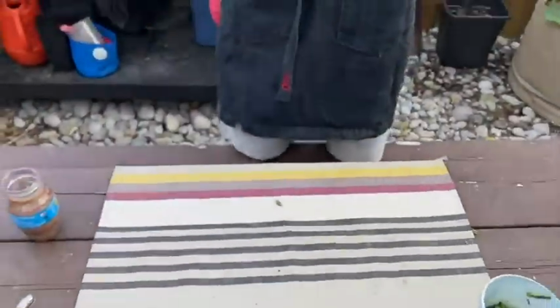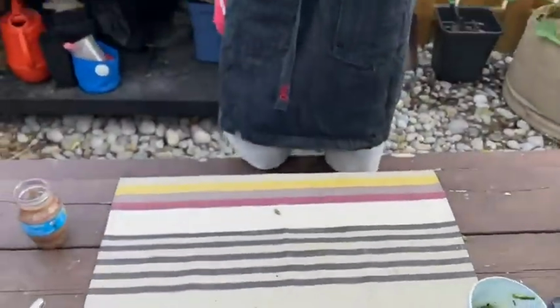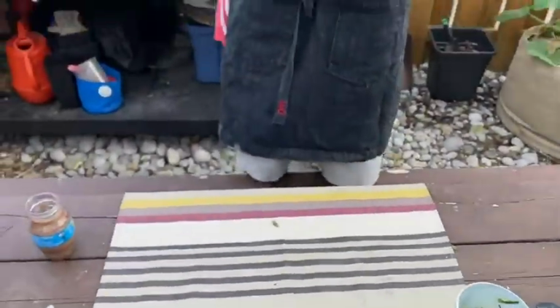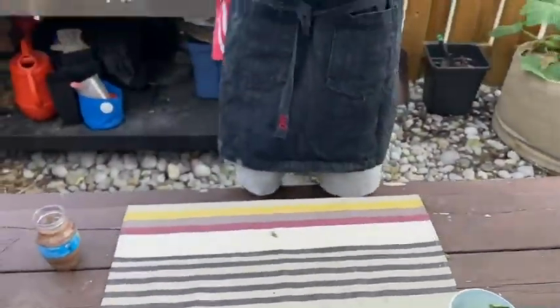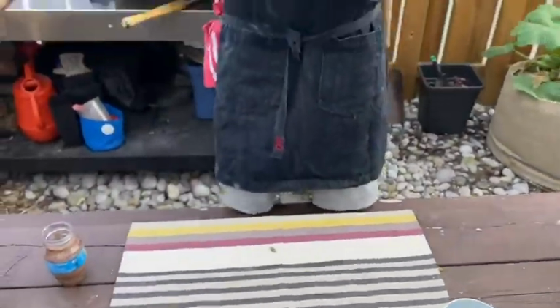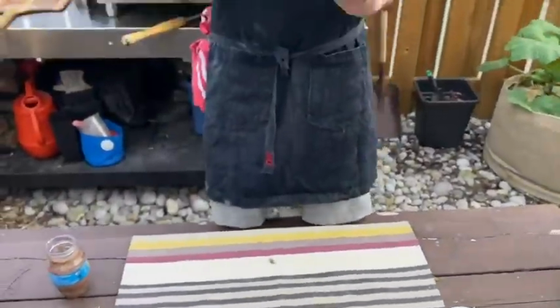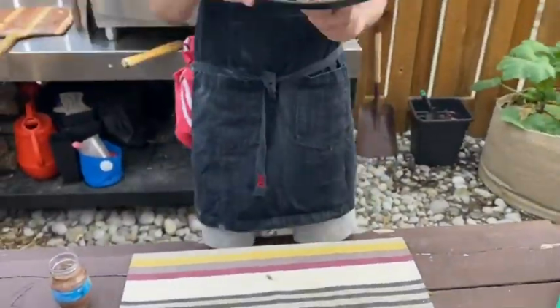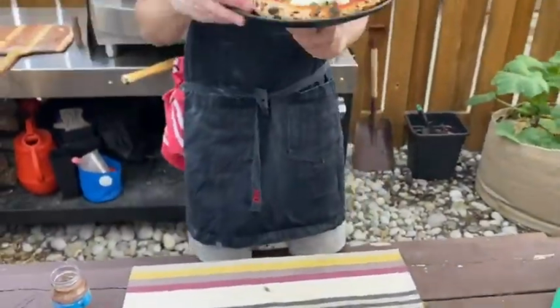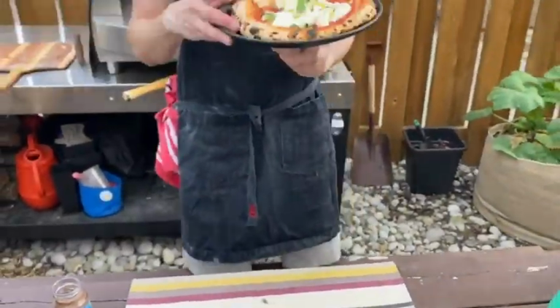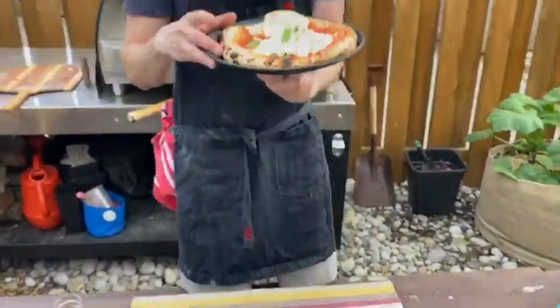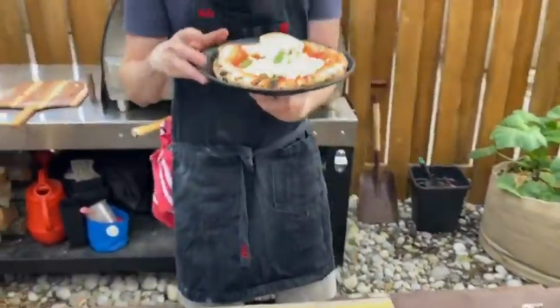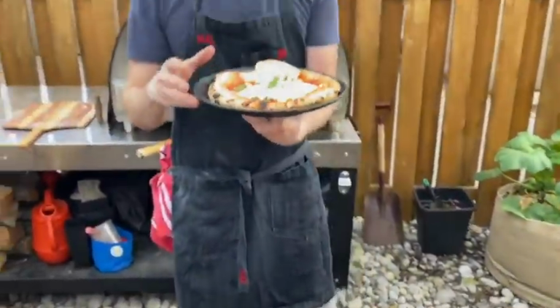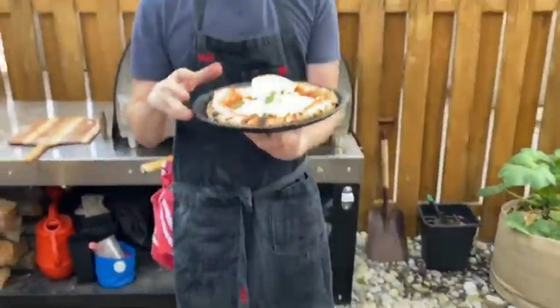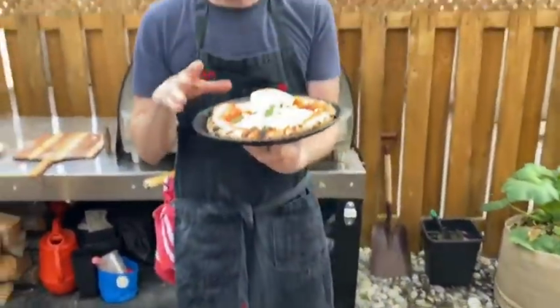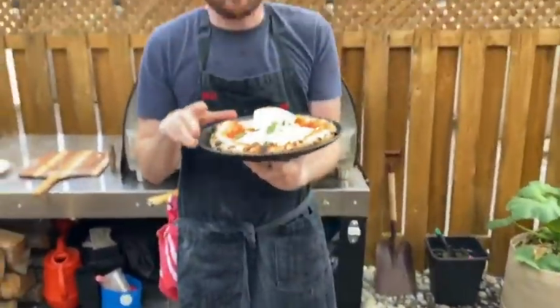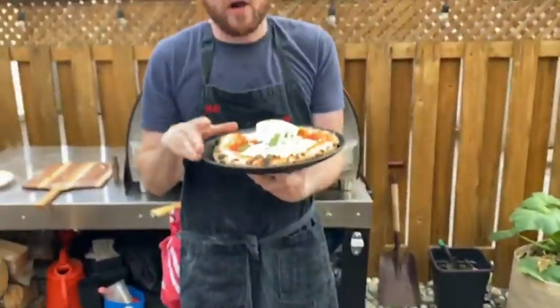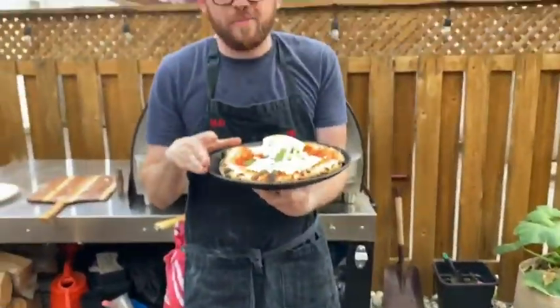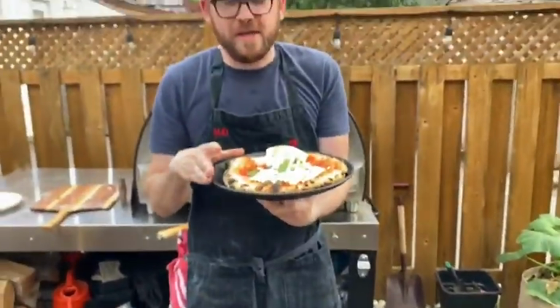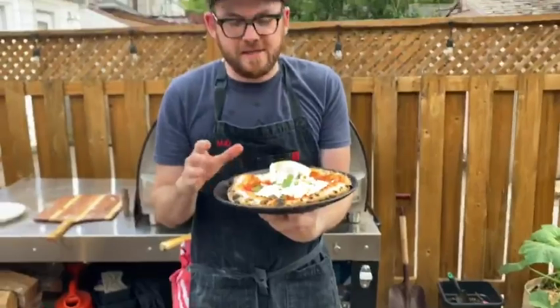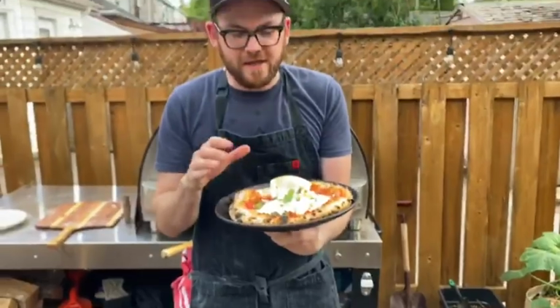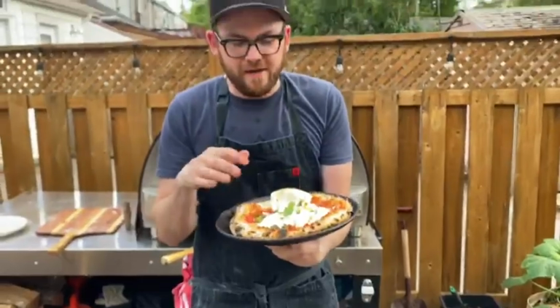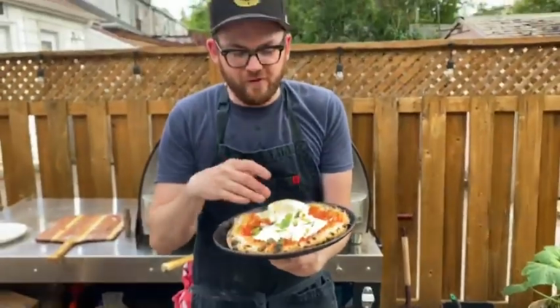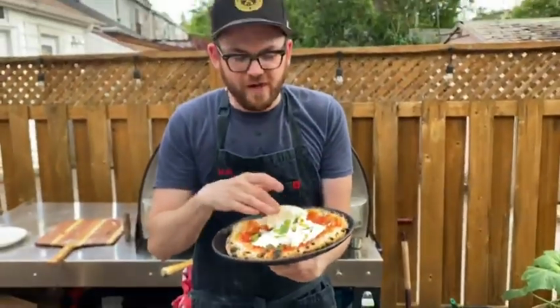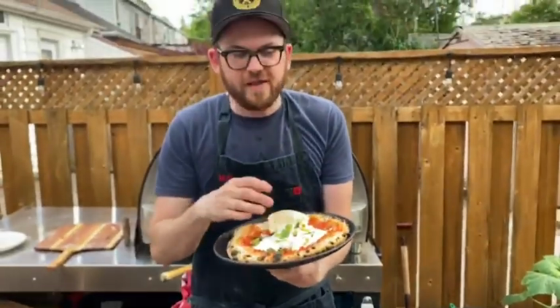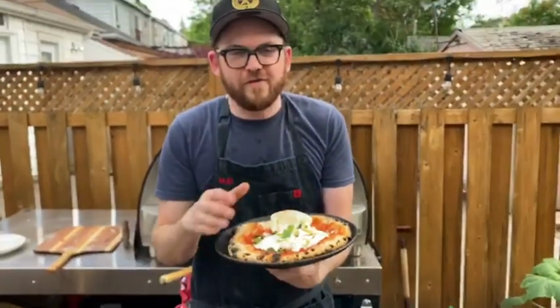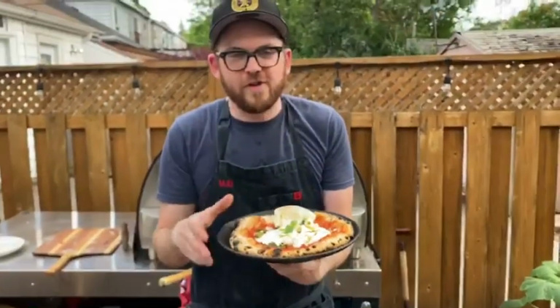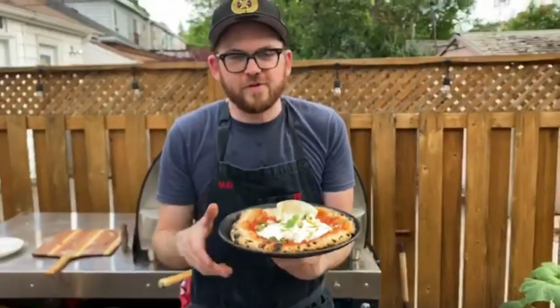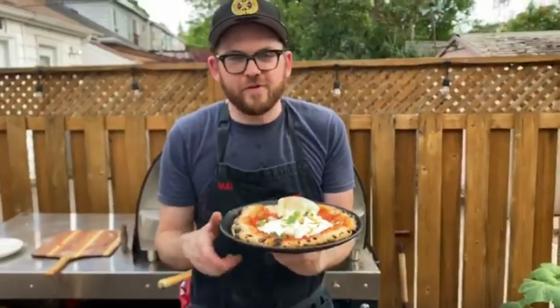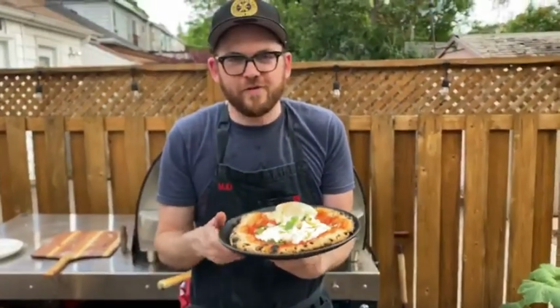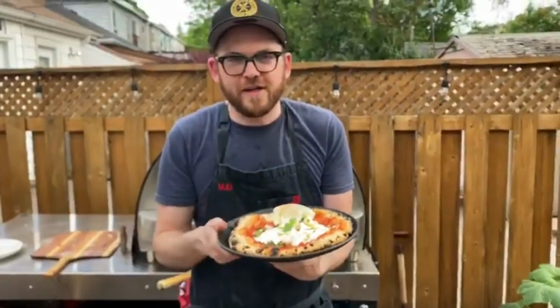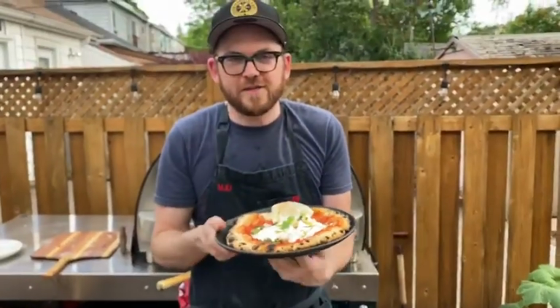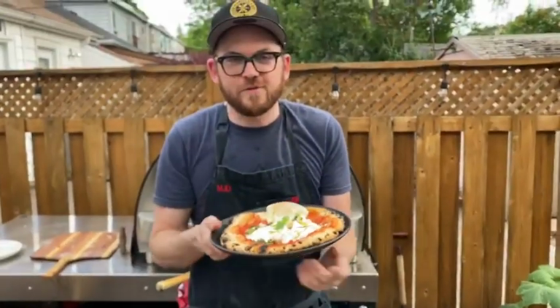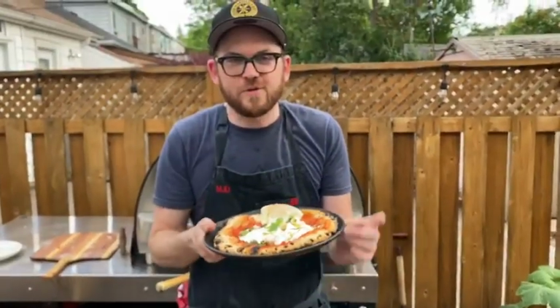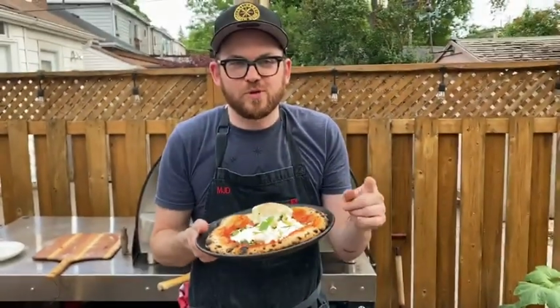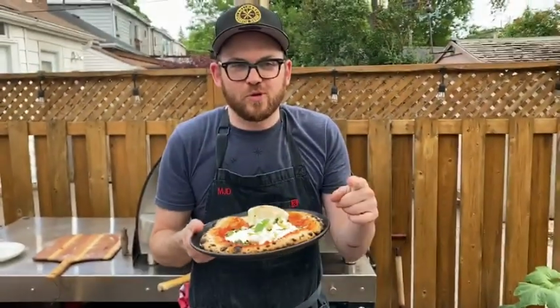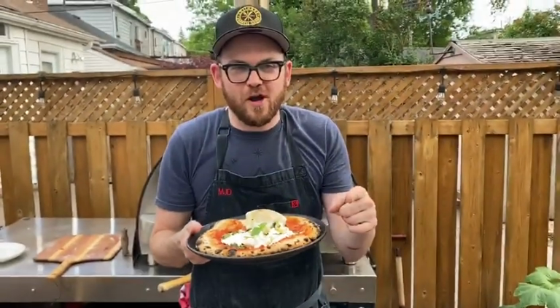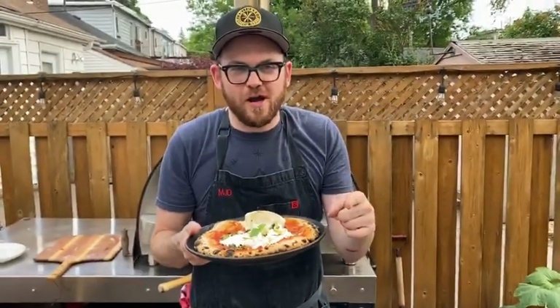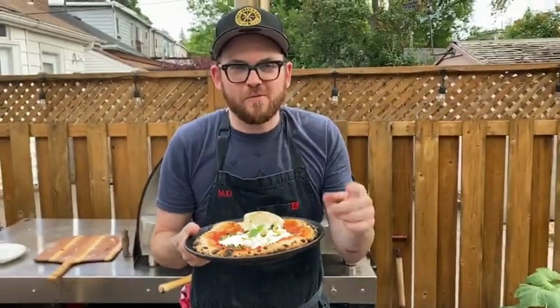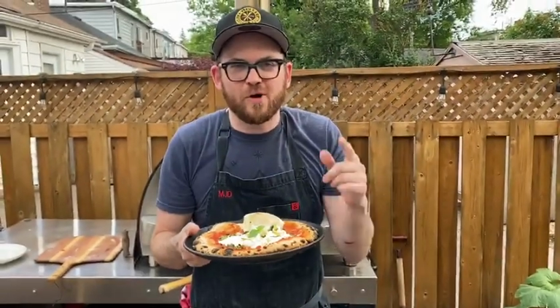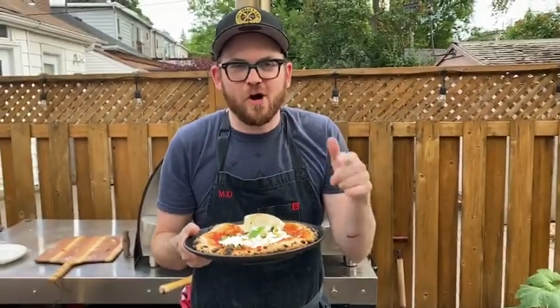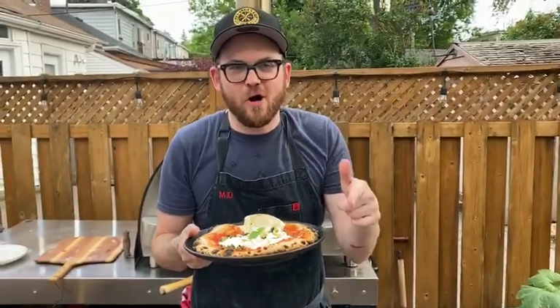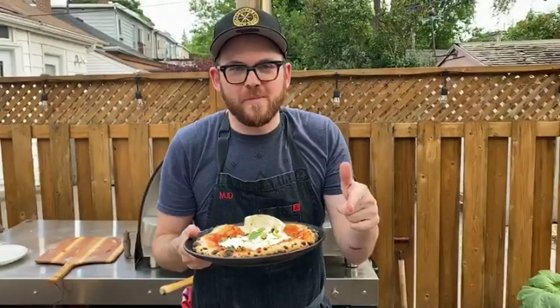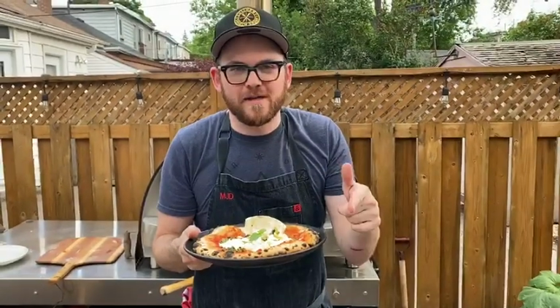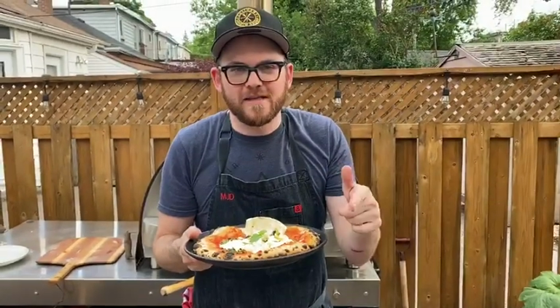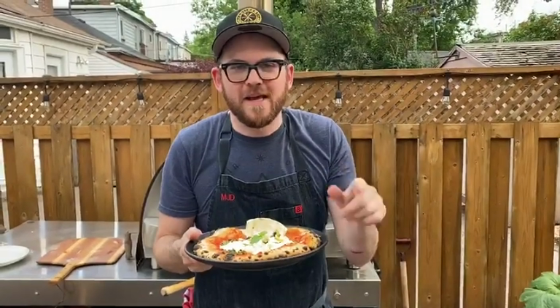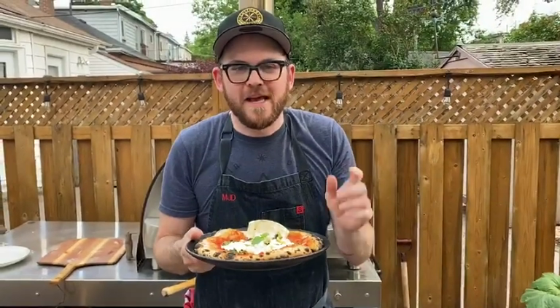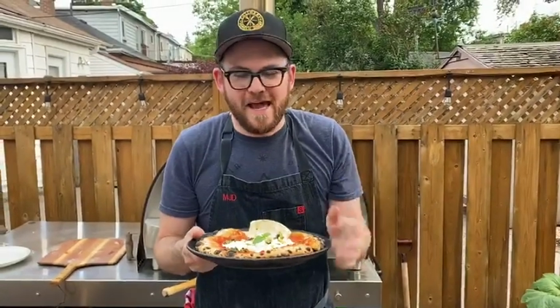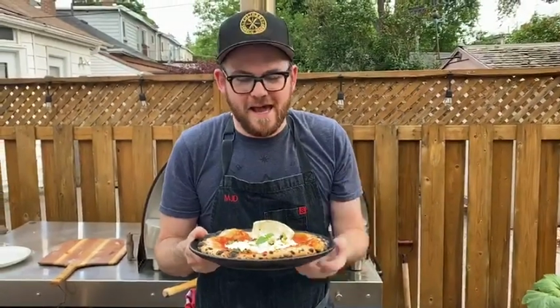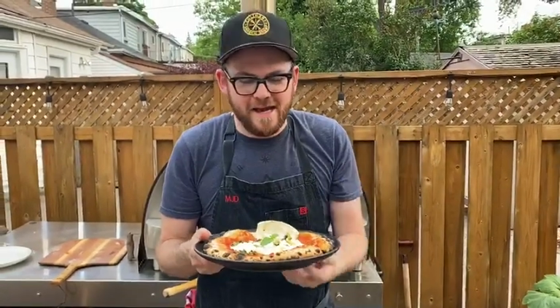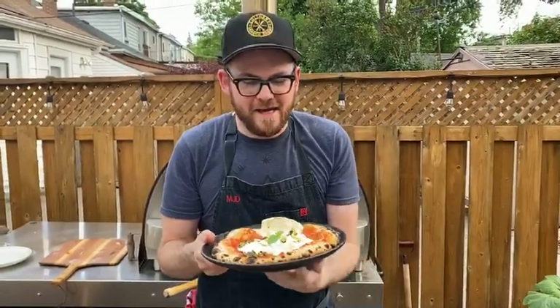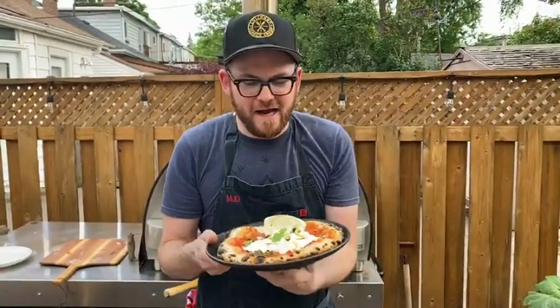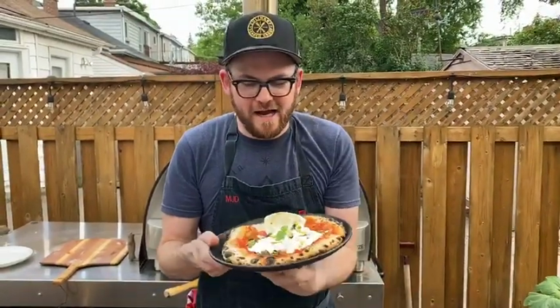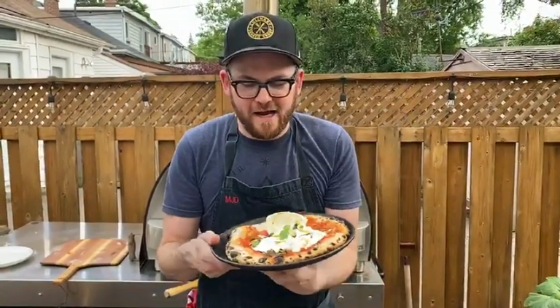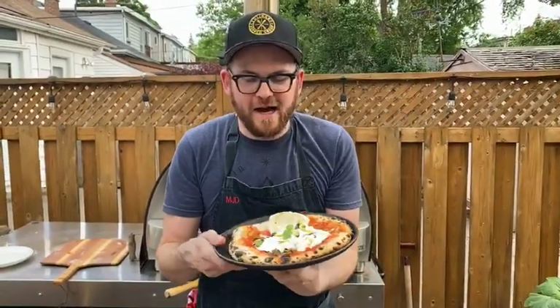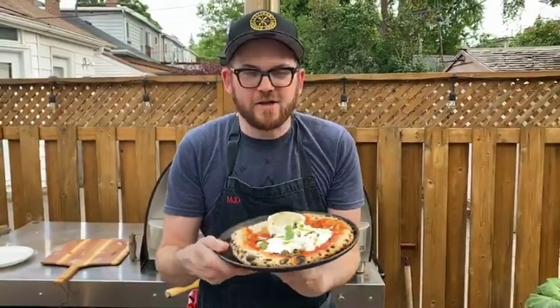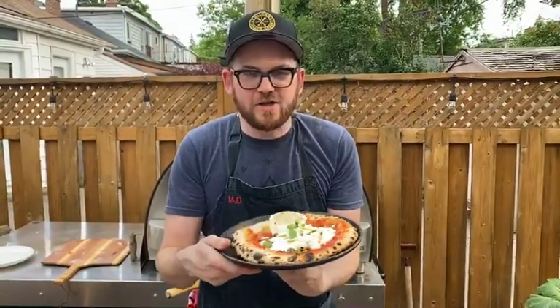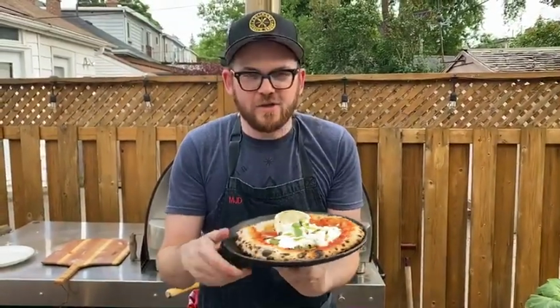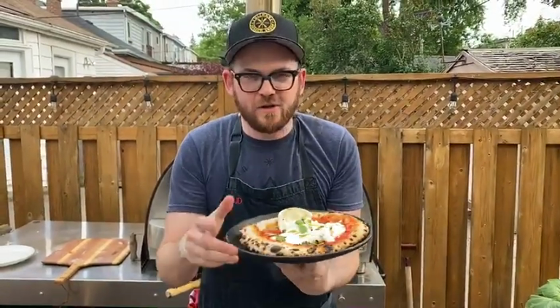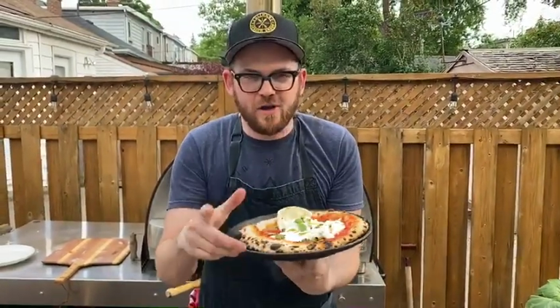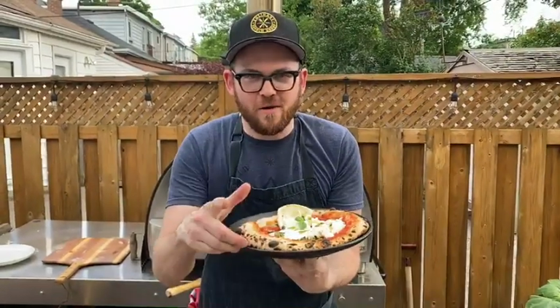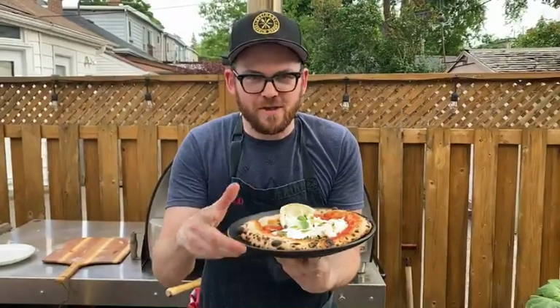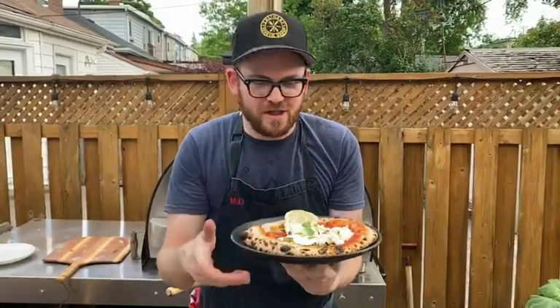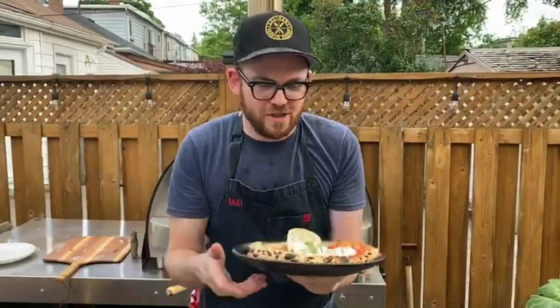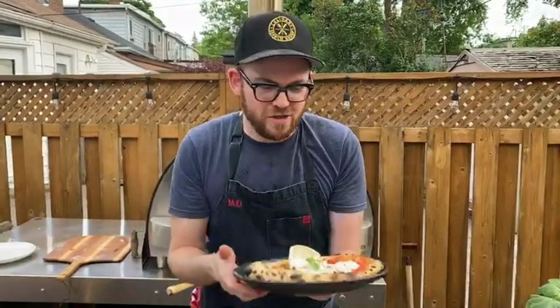So here you go — fresh burrata pizza. If you like the video, don't forget to subscribe, comment, and I'll see you in the comment section.